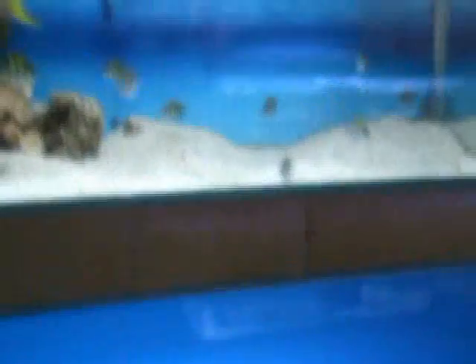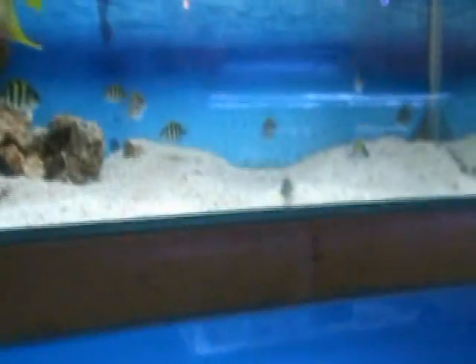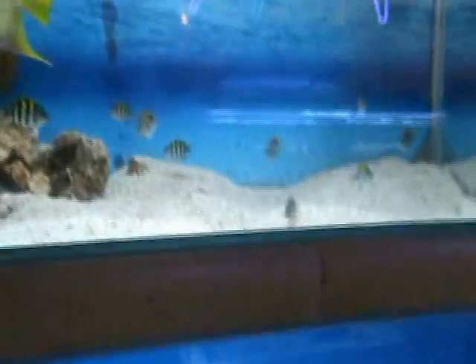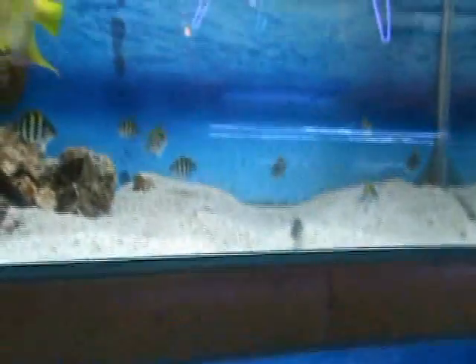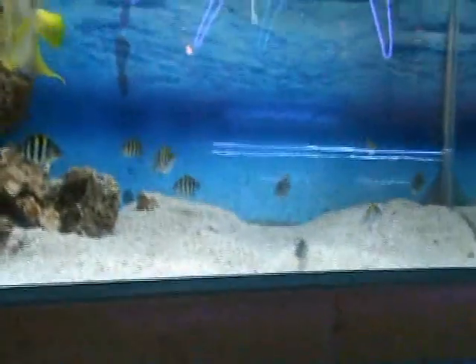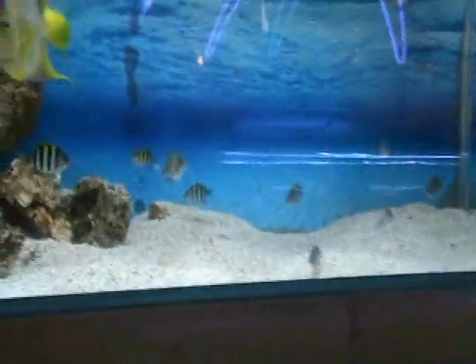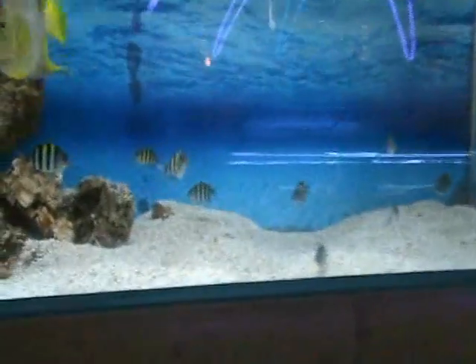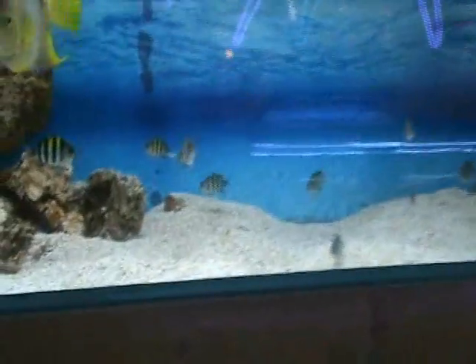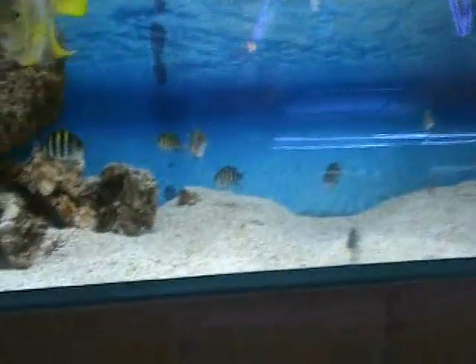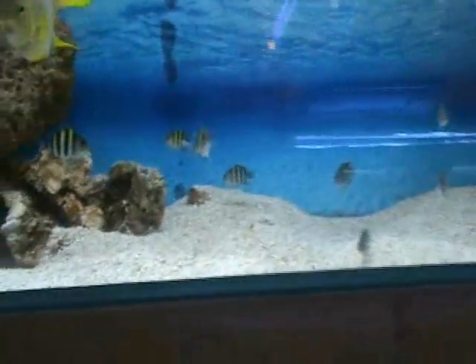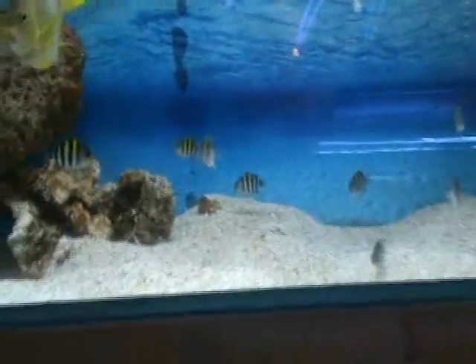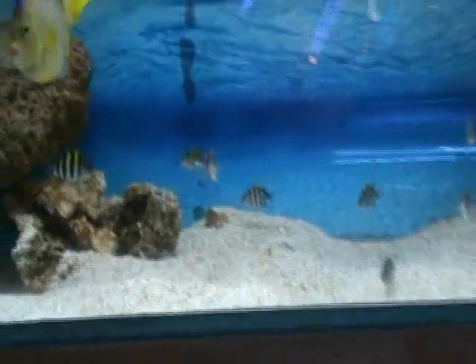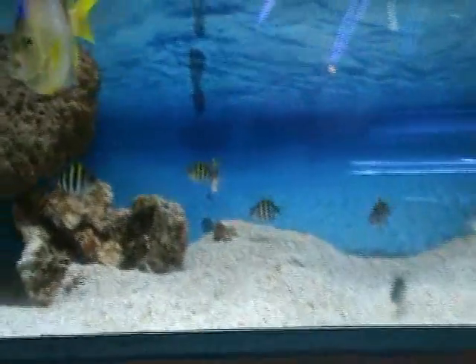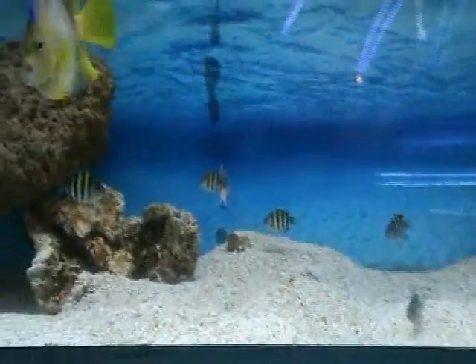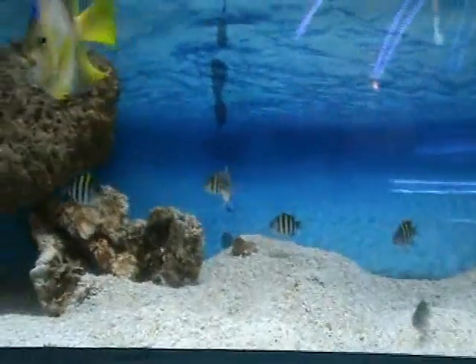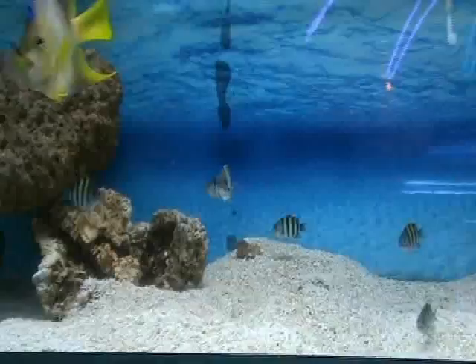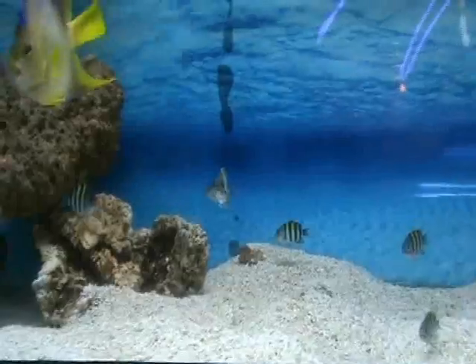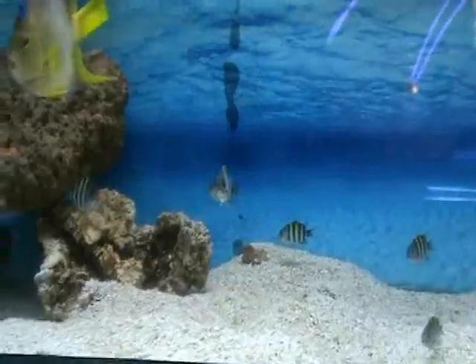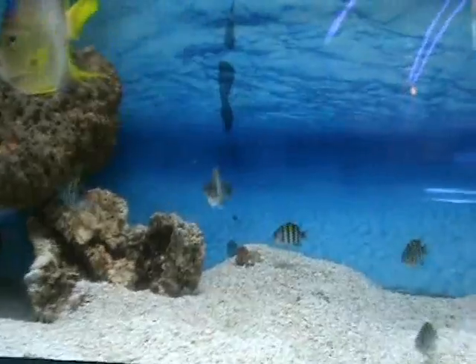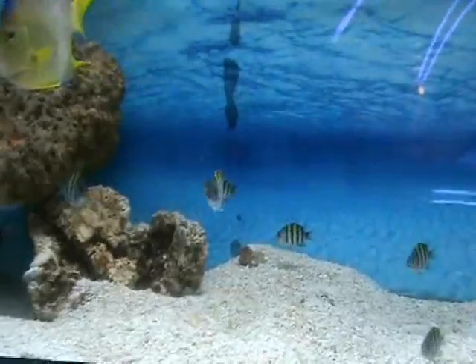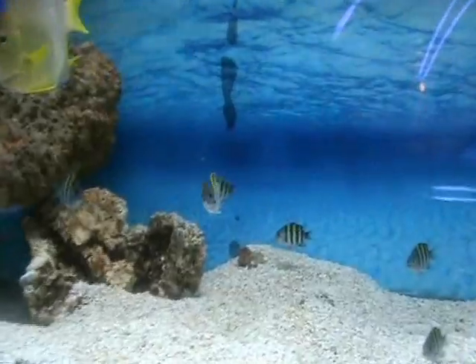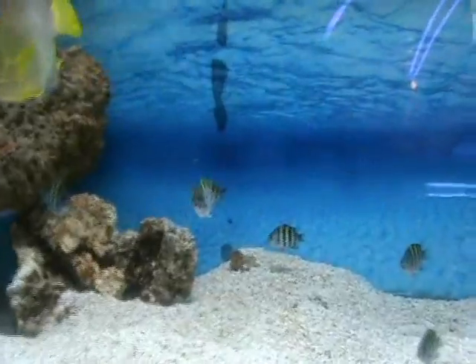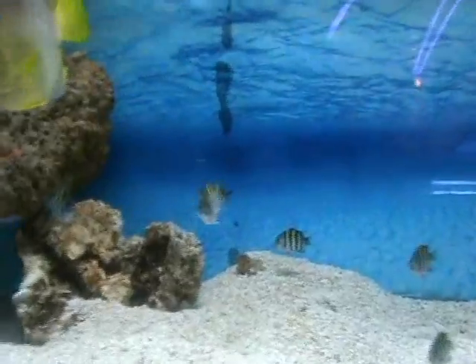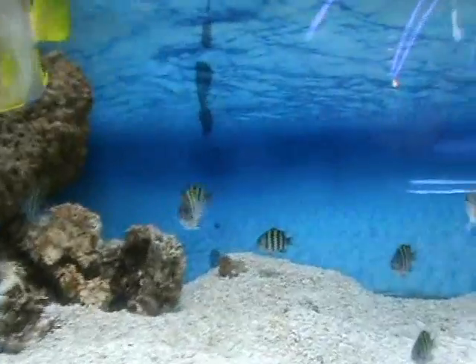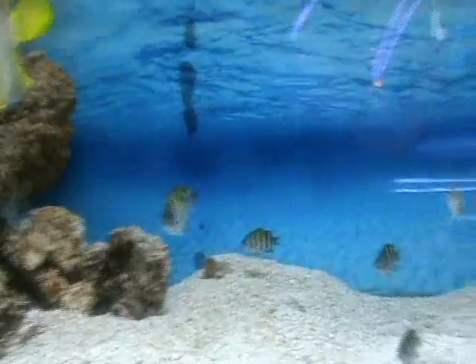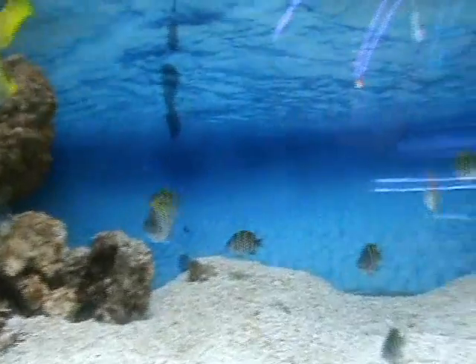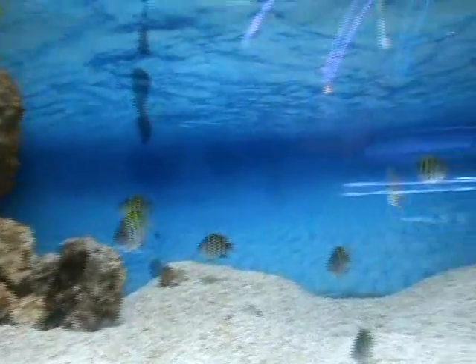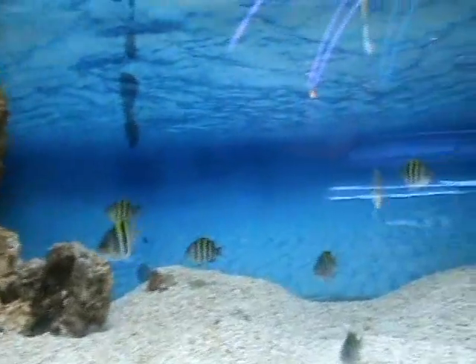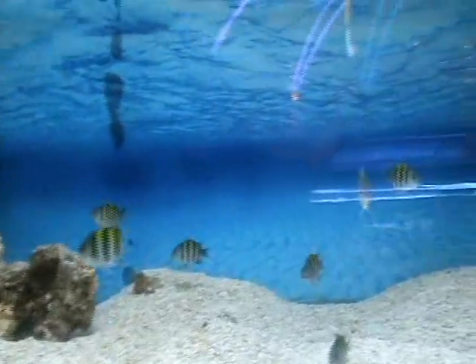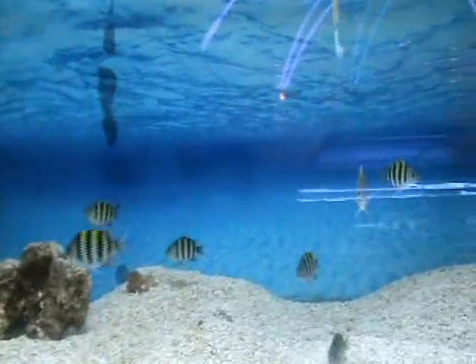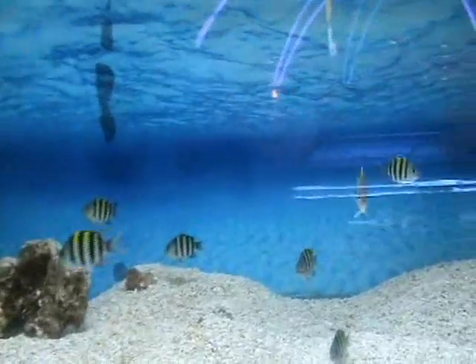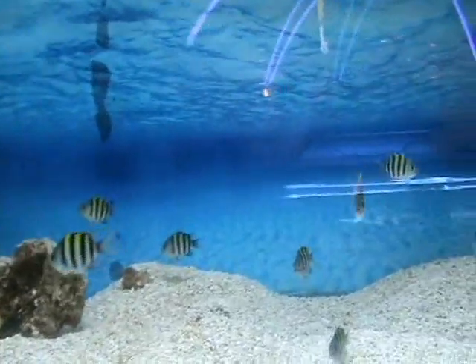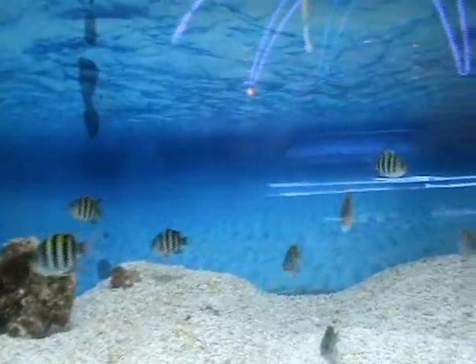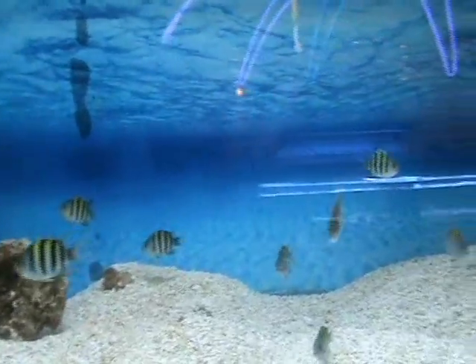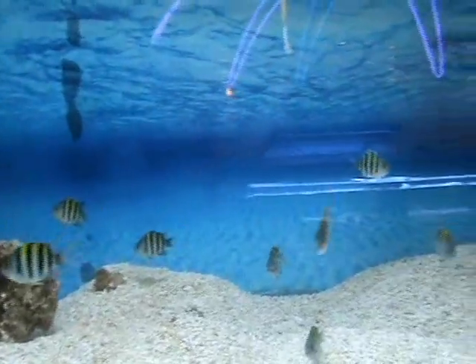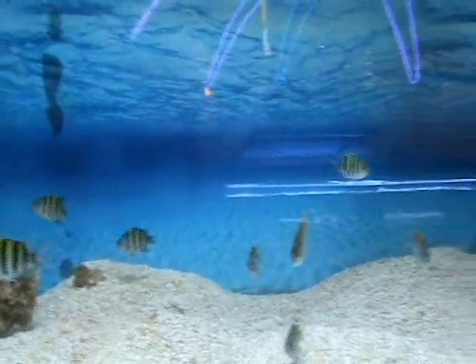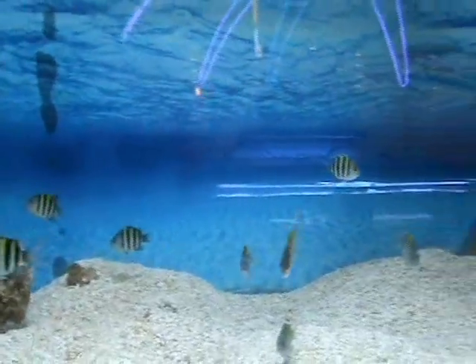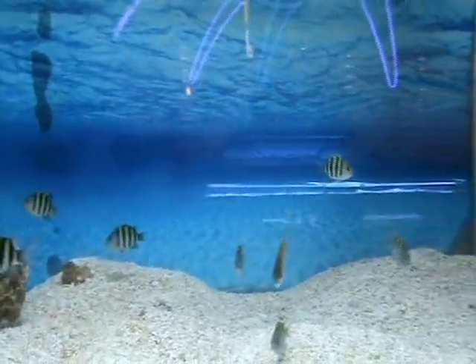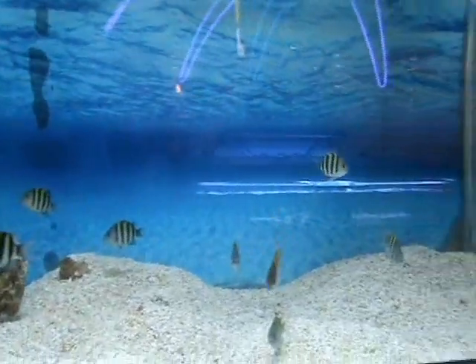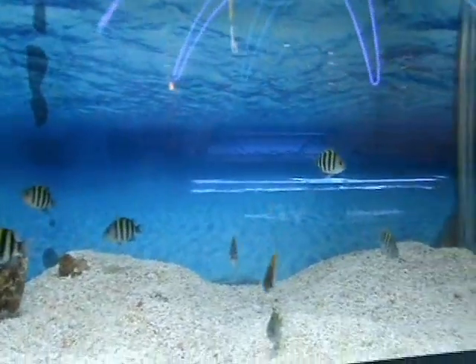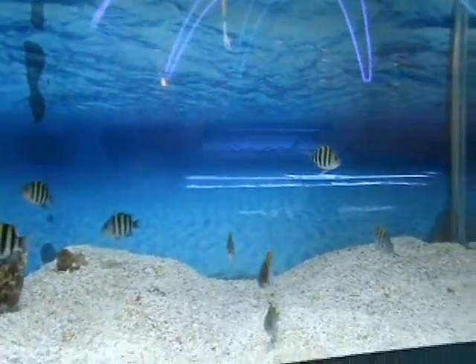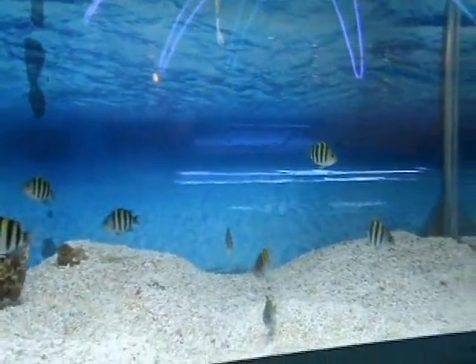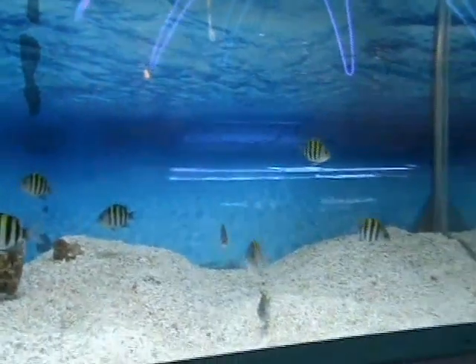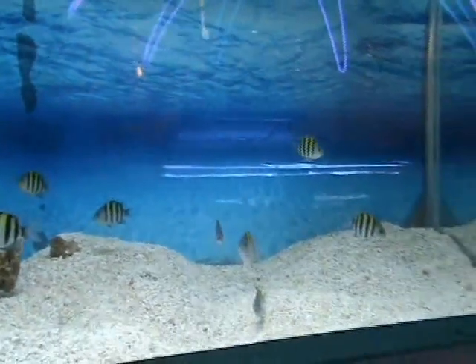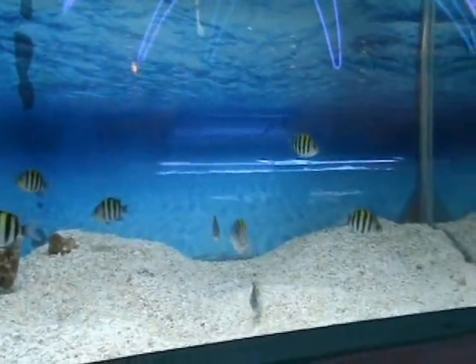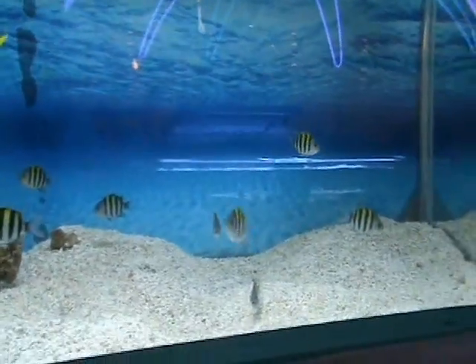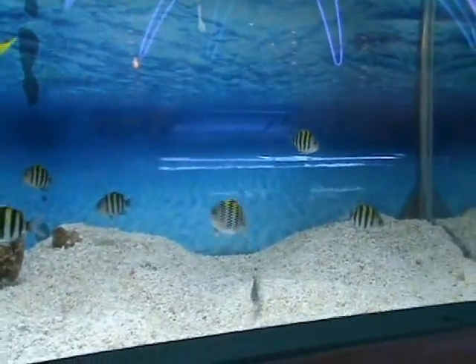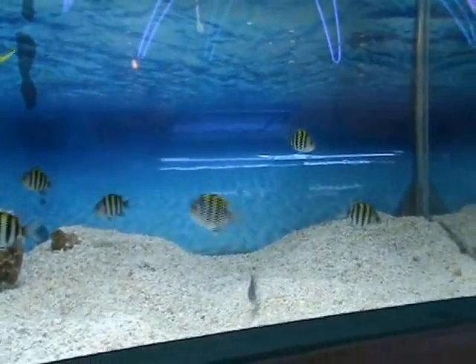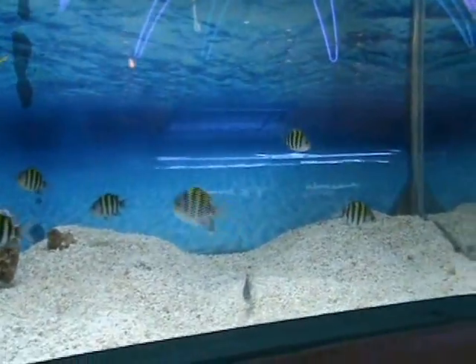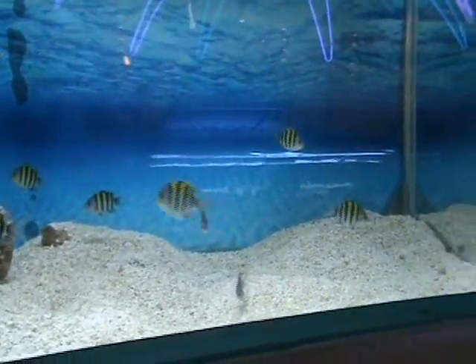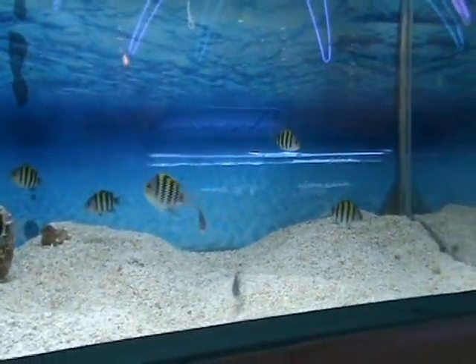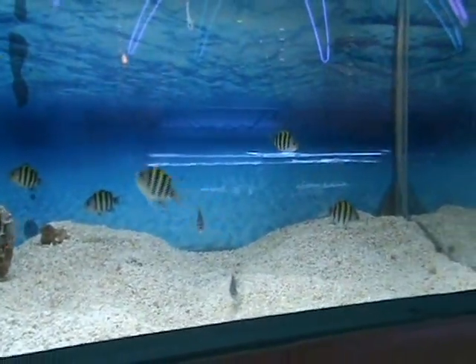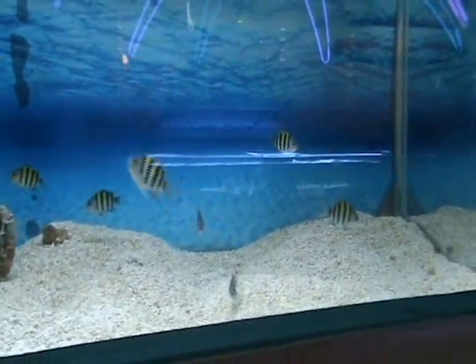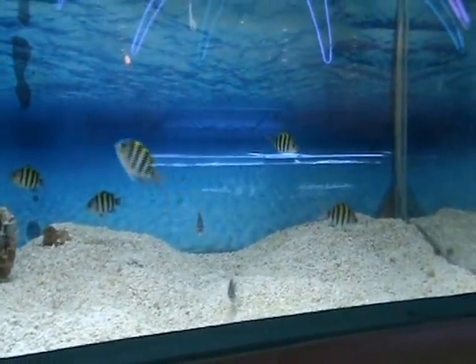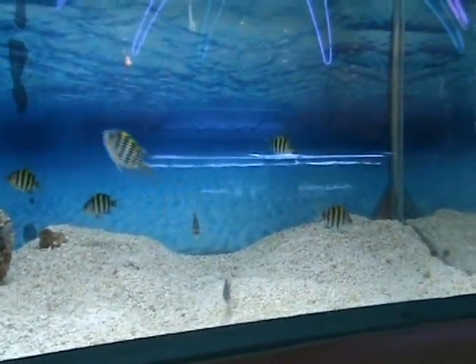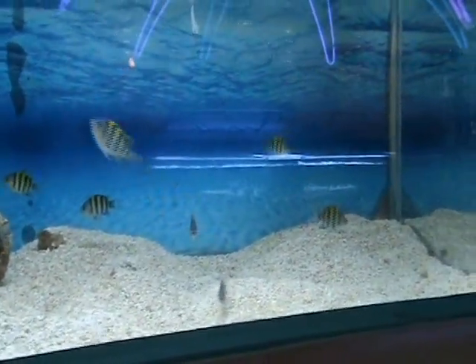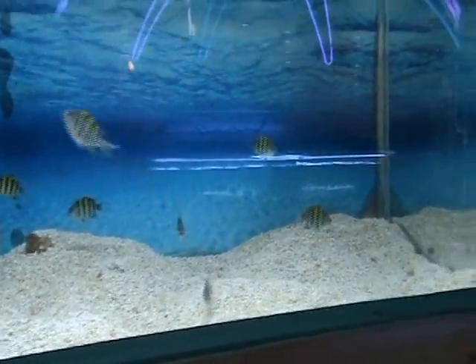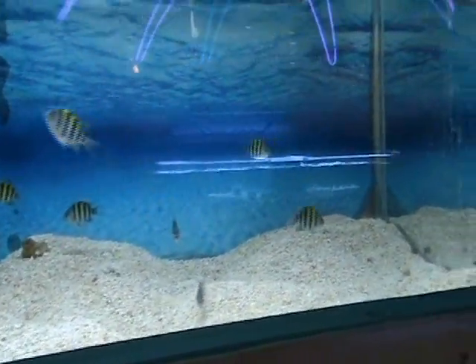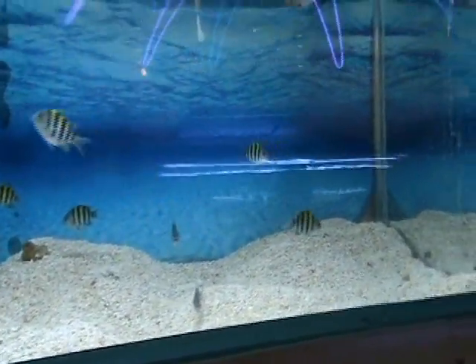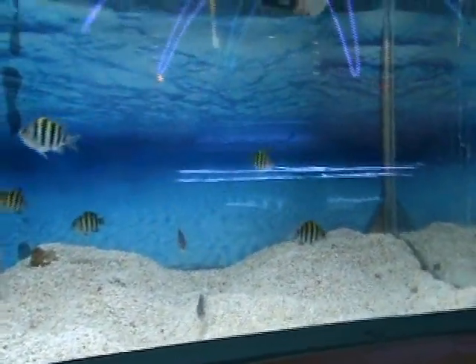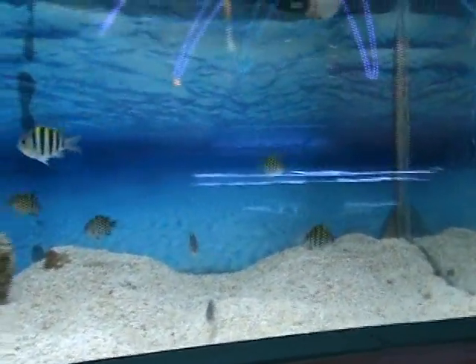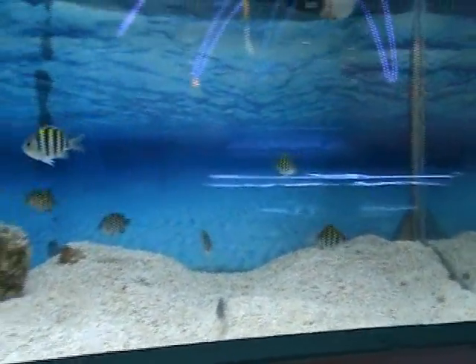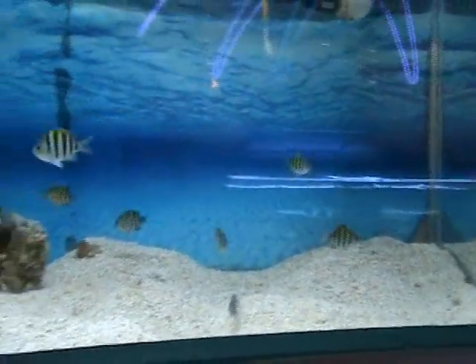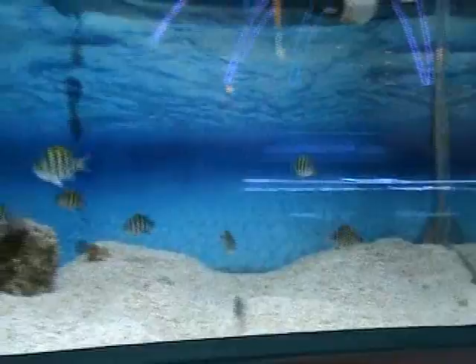Up here we've got some nice sergeant major damsels — good starter fish. These guys do get a little bit bigger, about four inches when full grown.